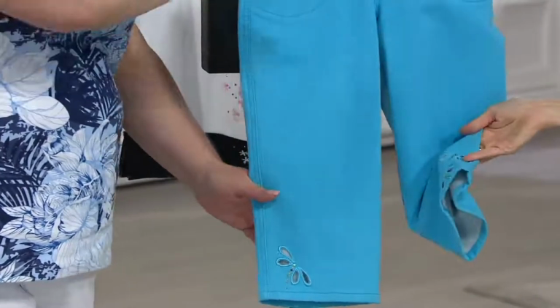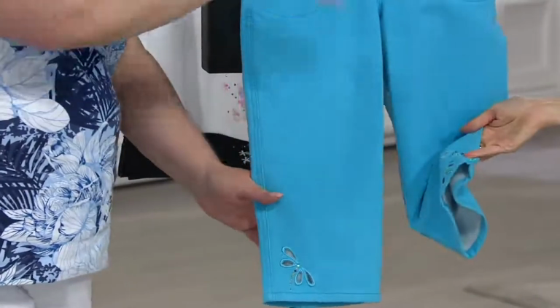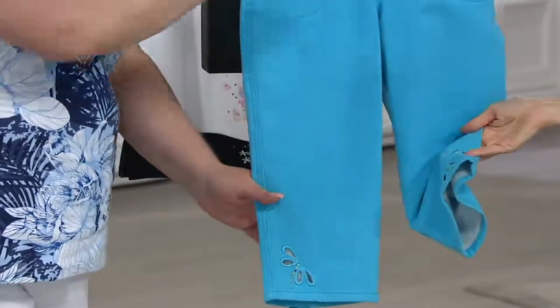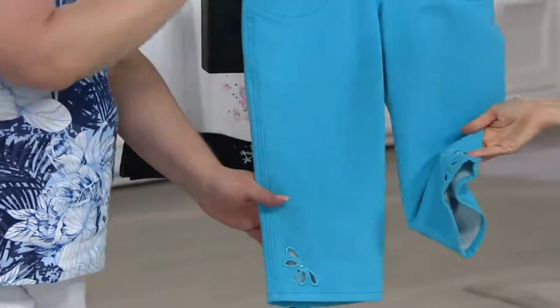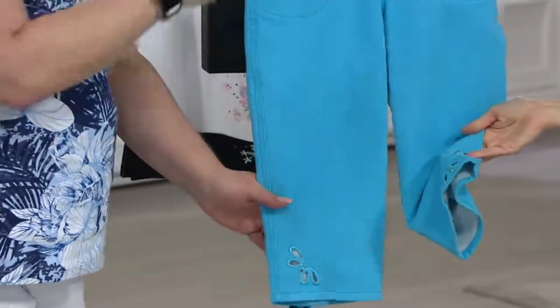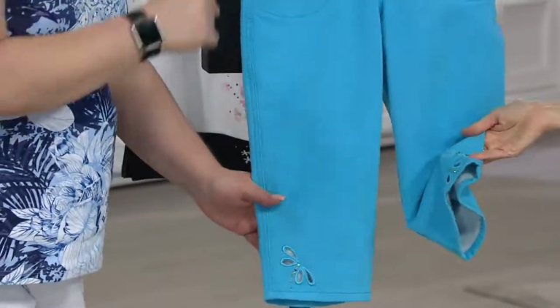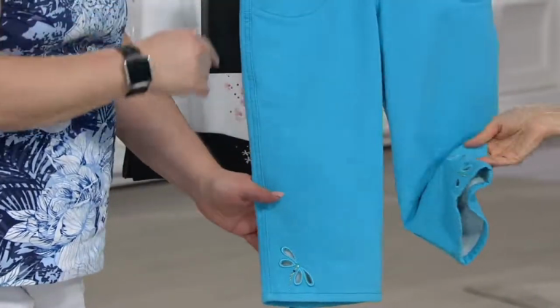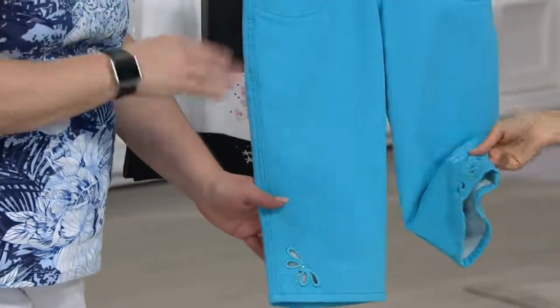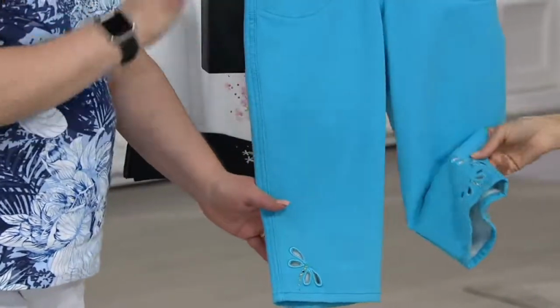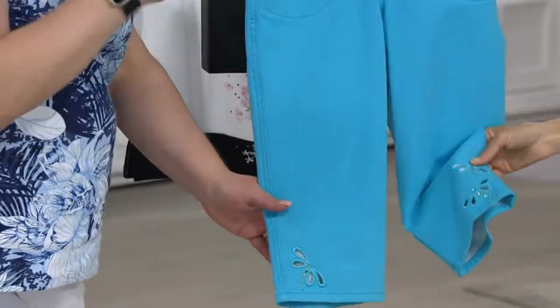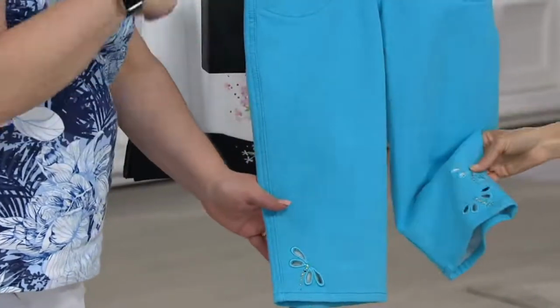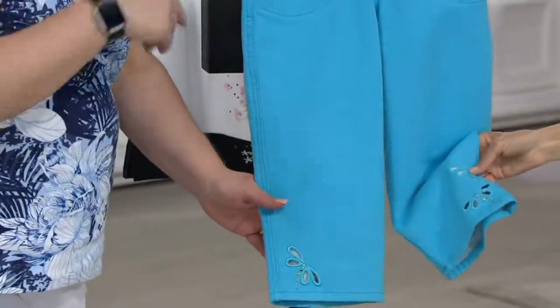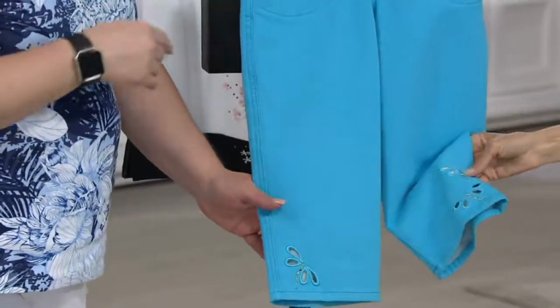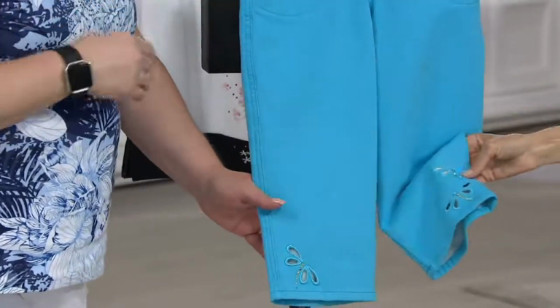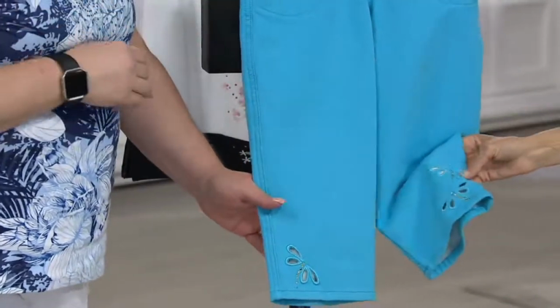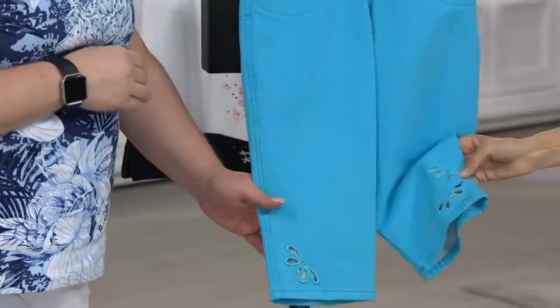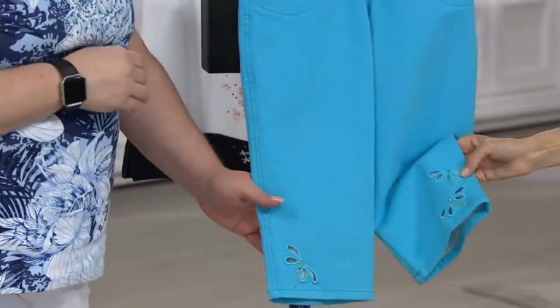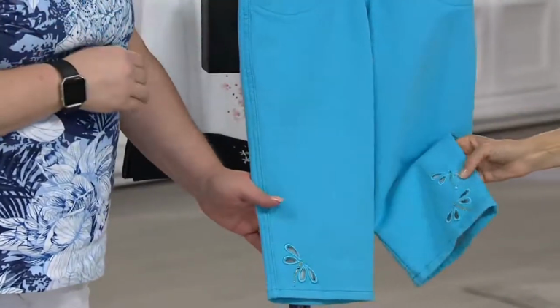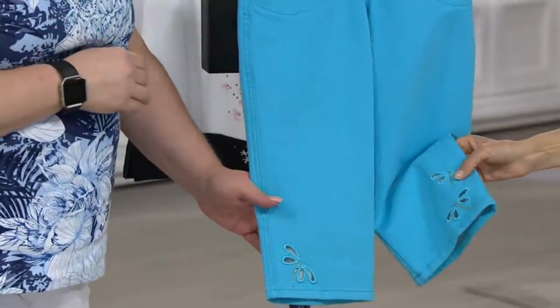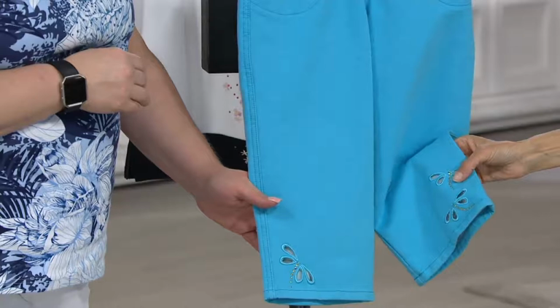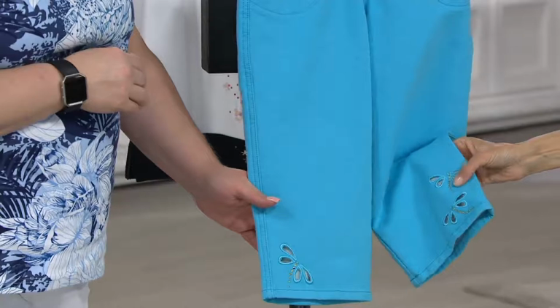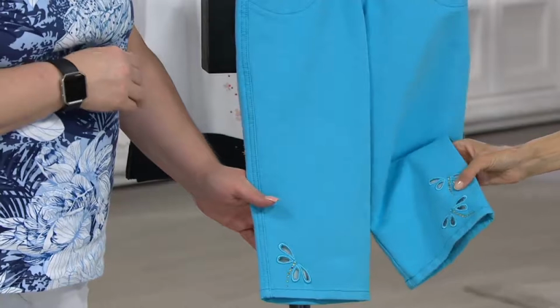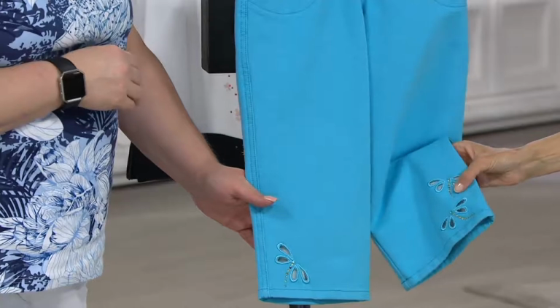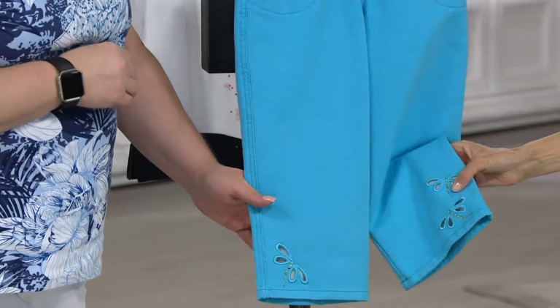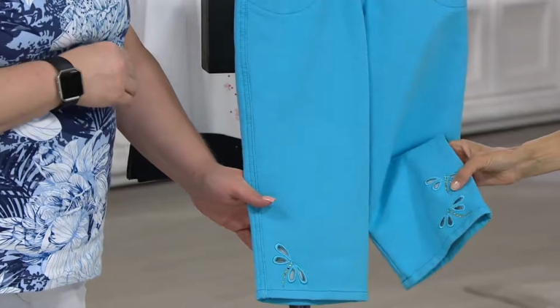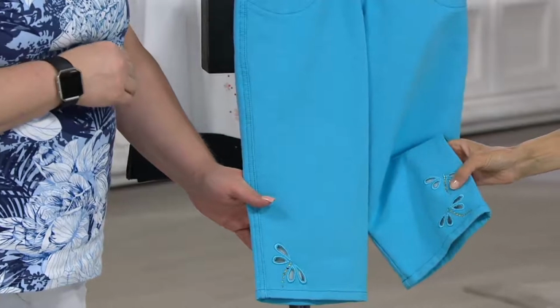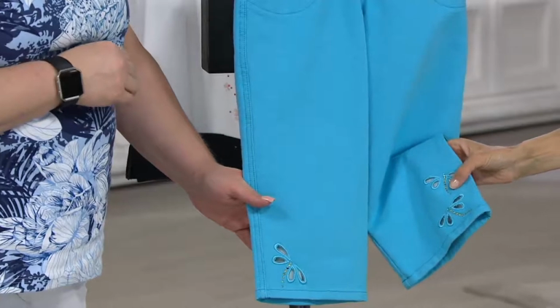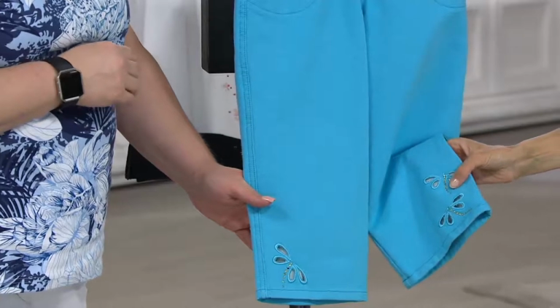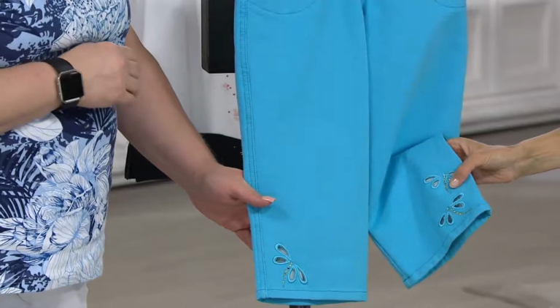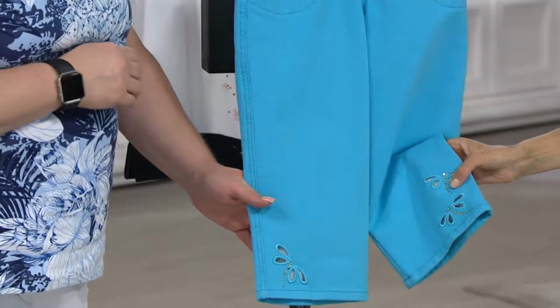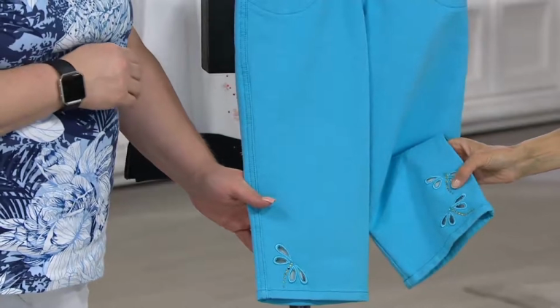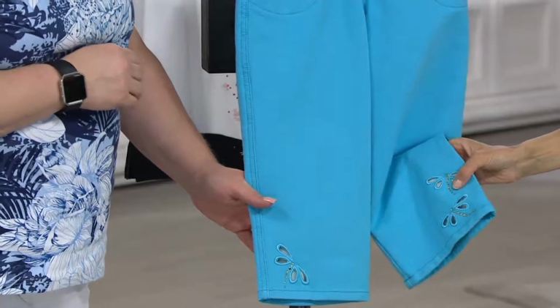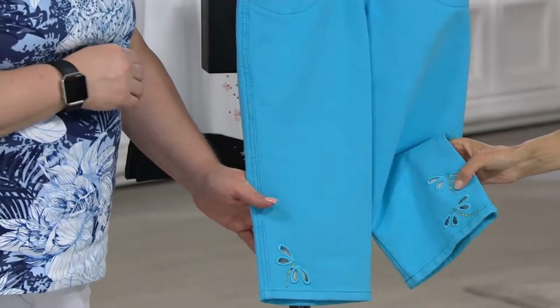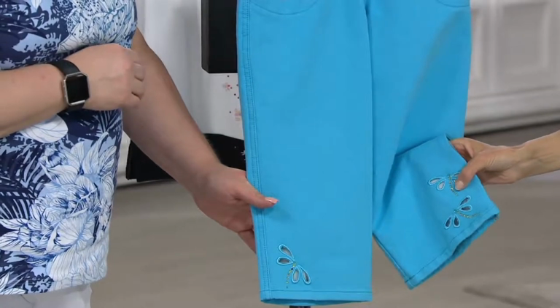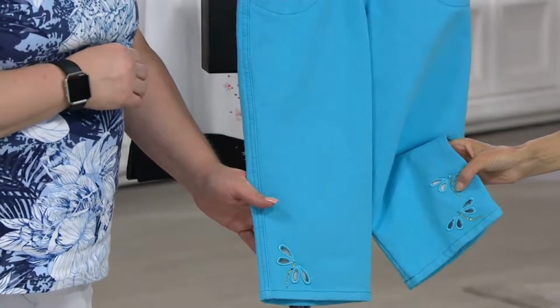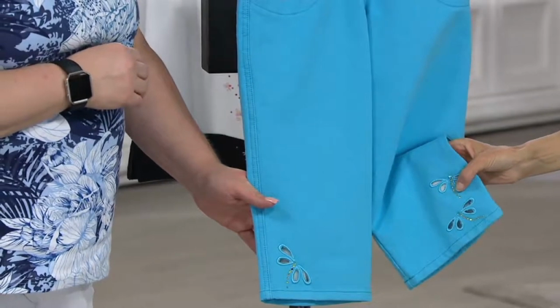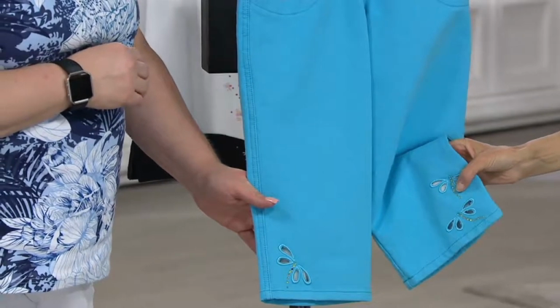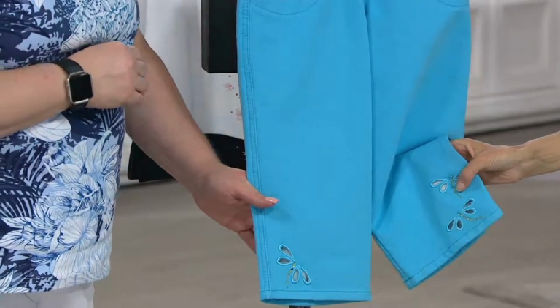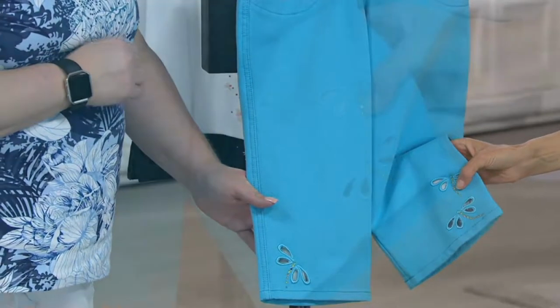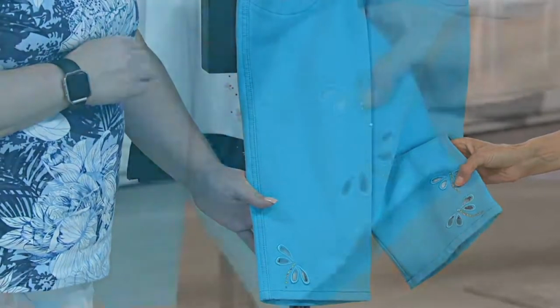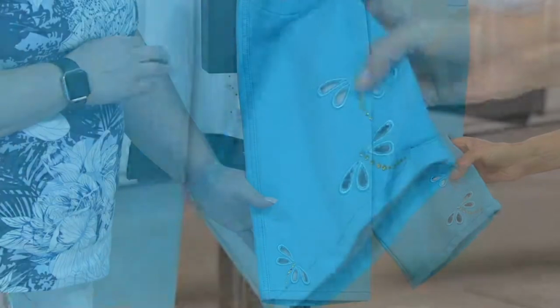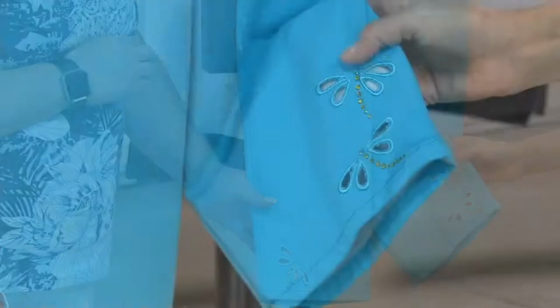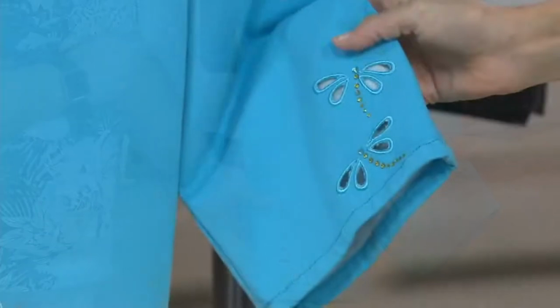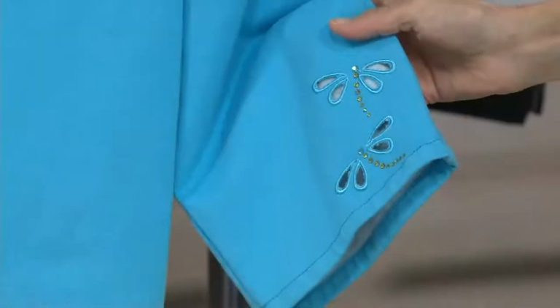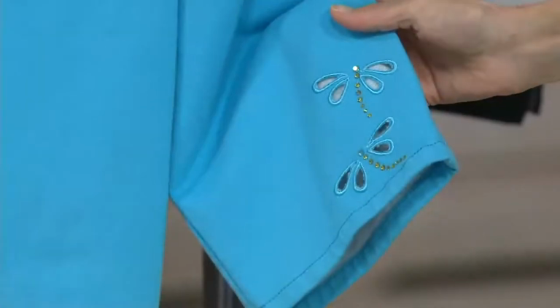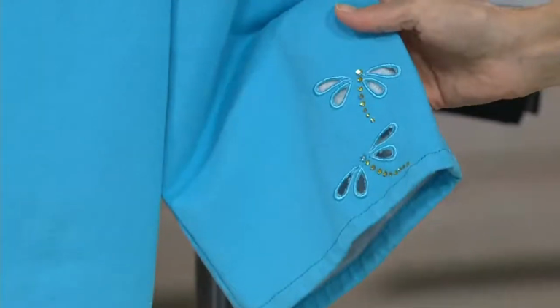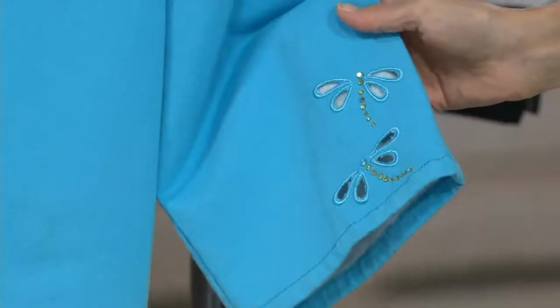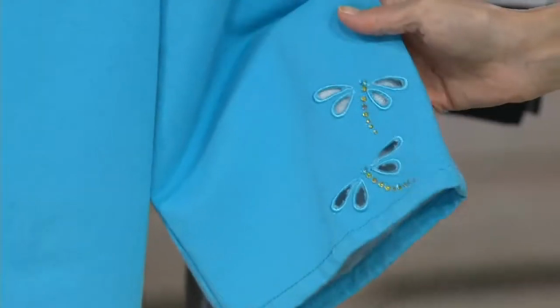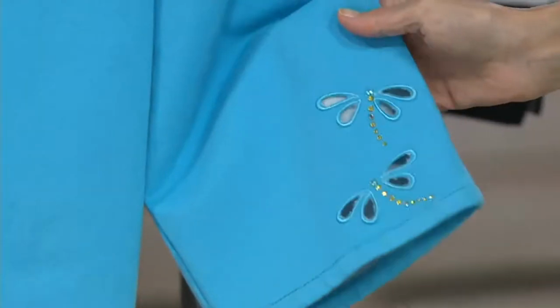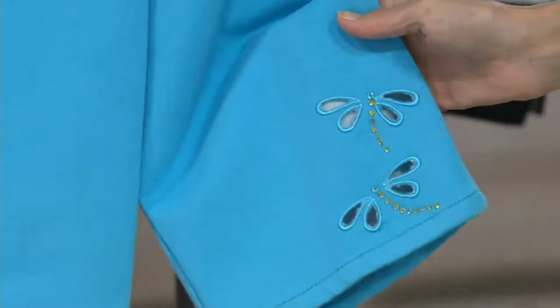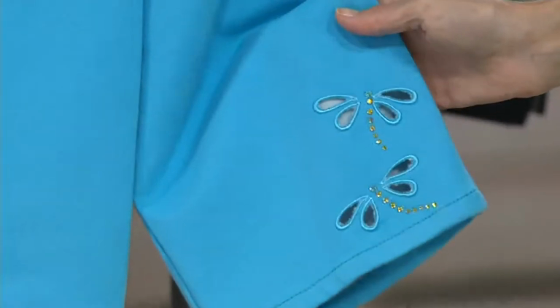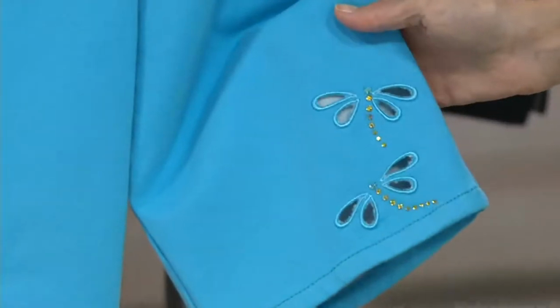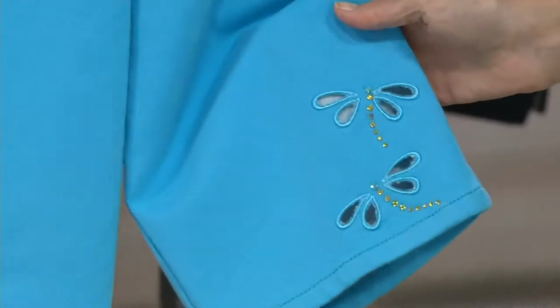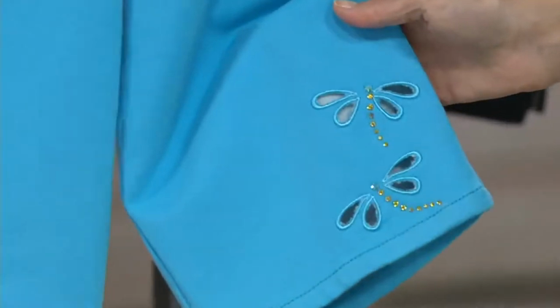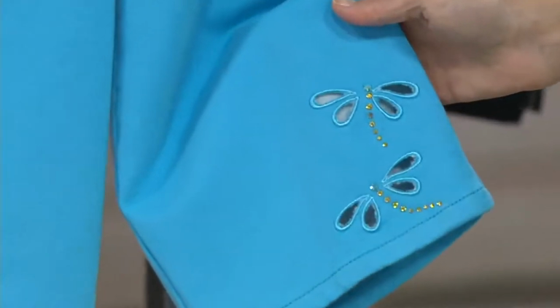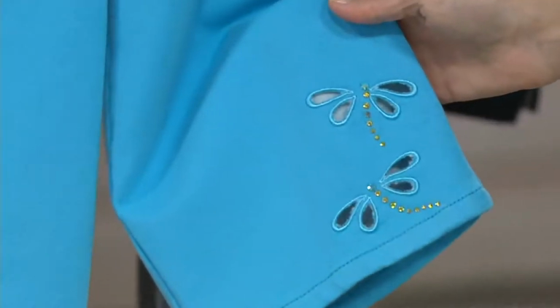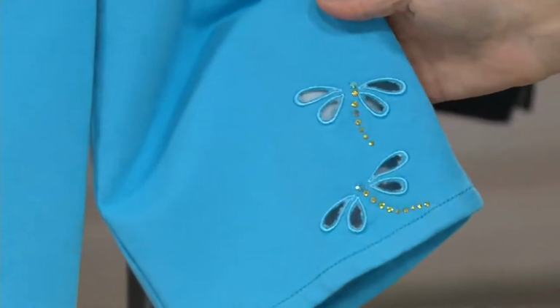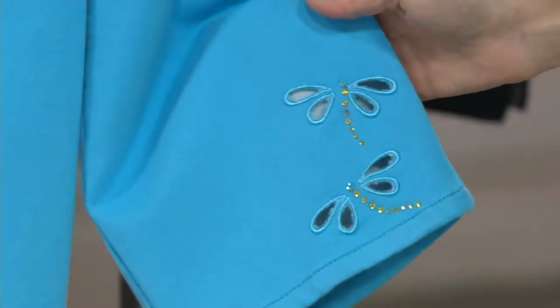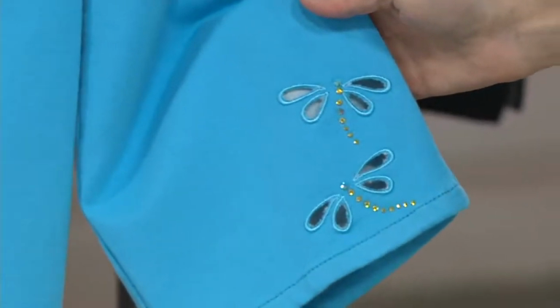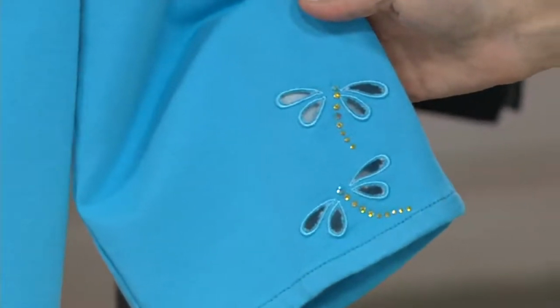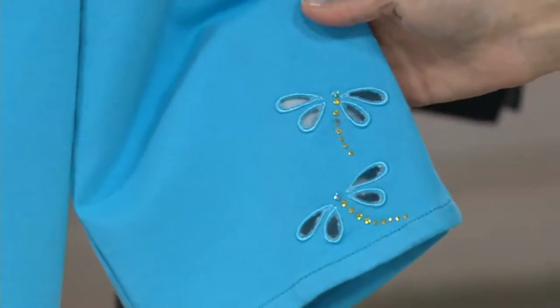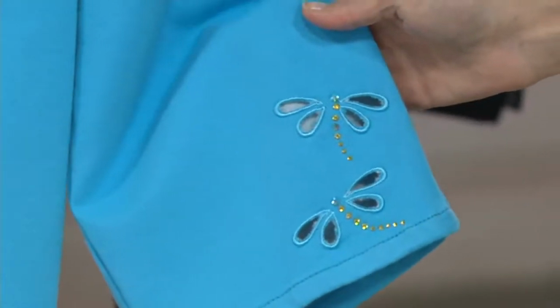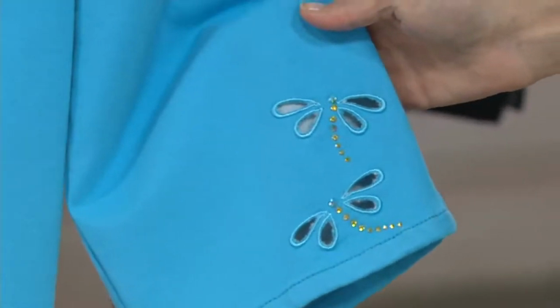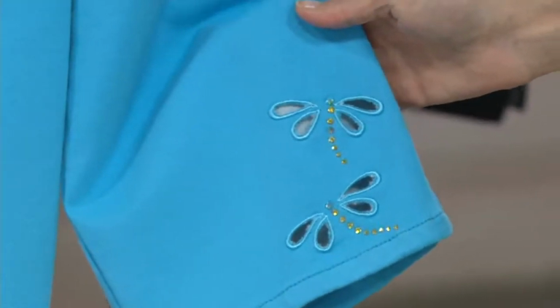And then this is a dragonfly with your turquoise. So cute. Really cute.